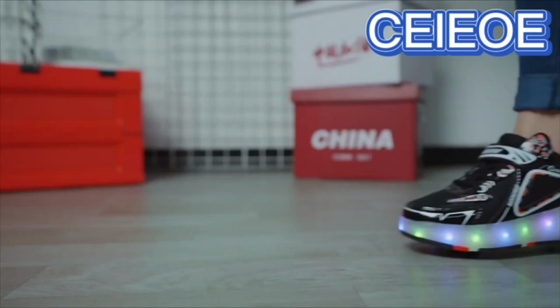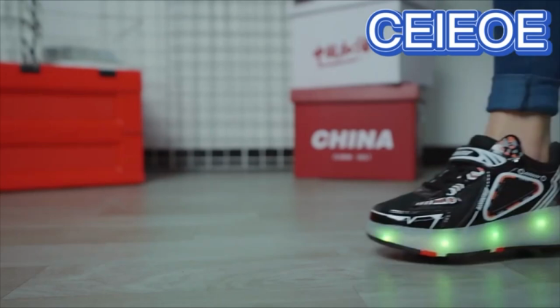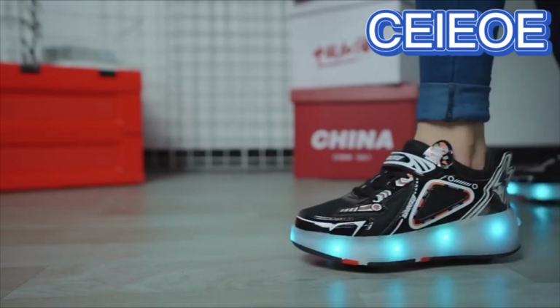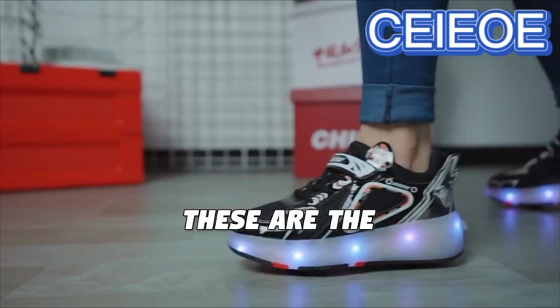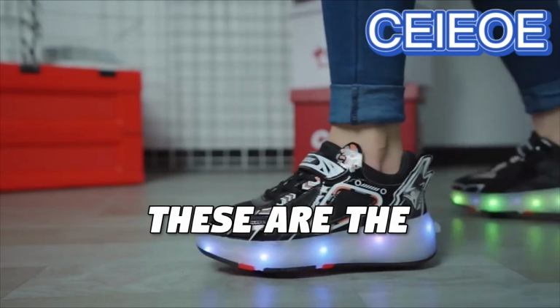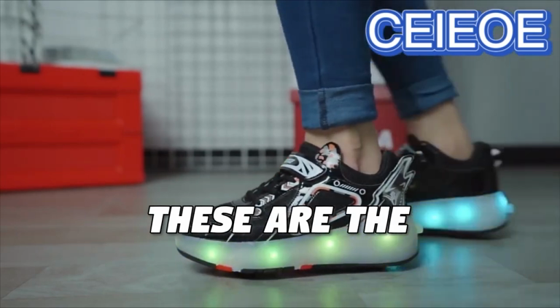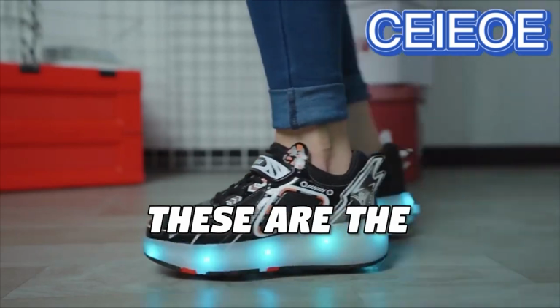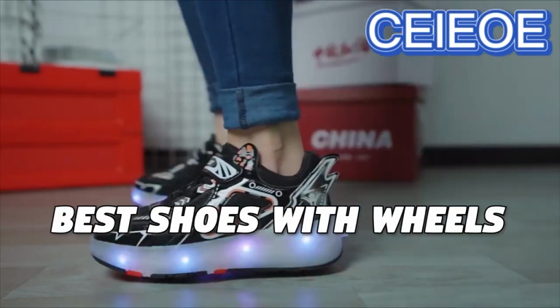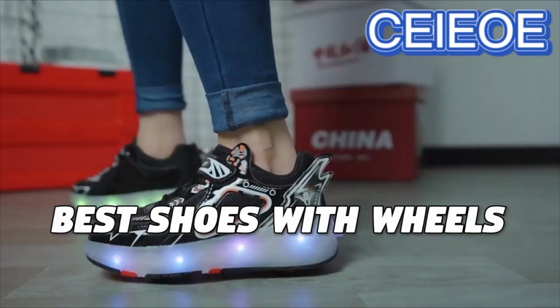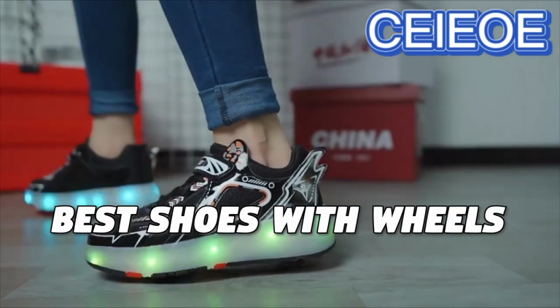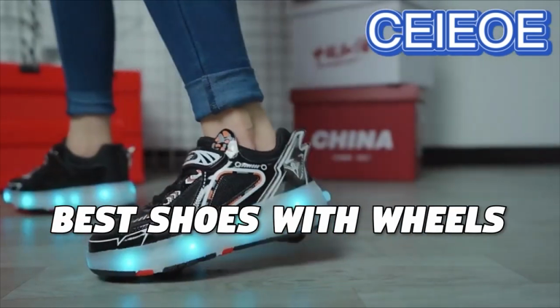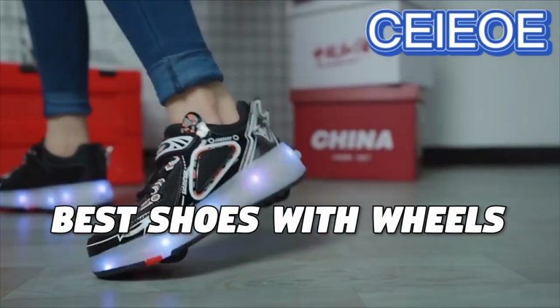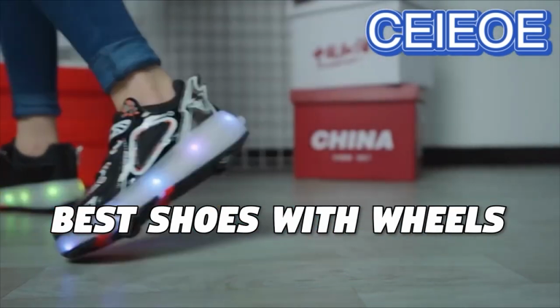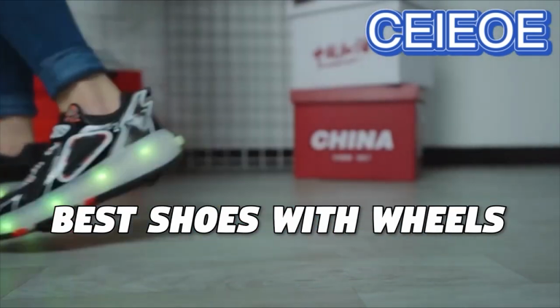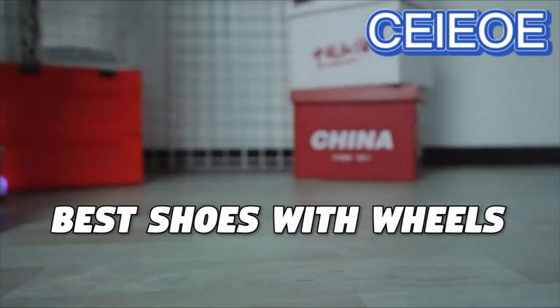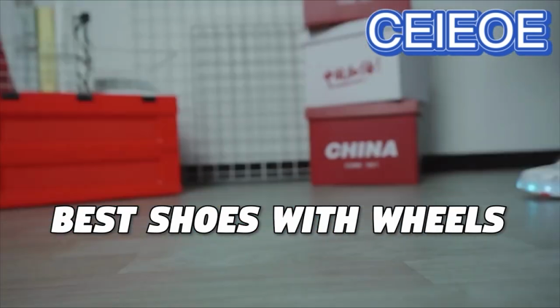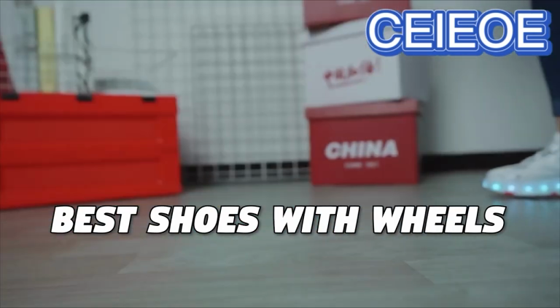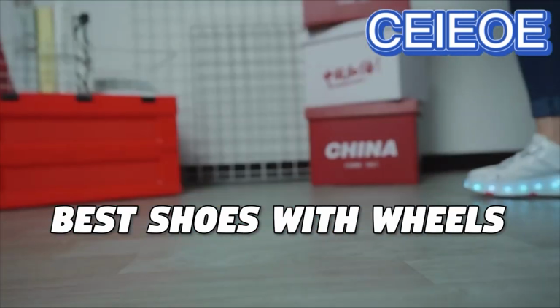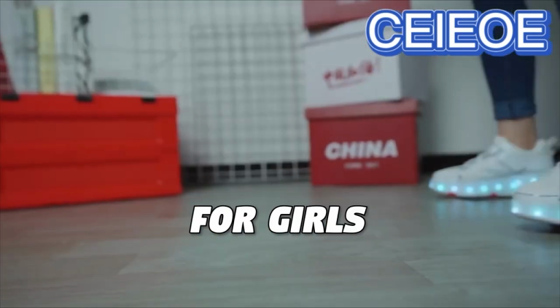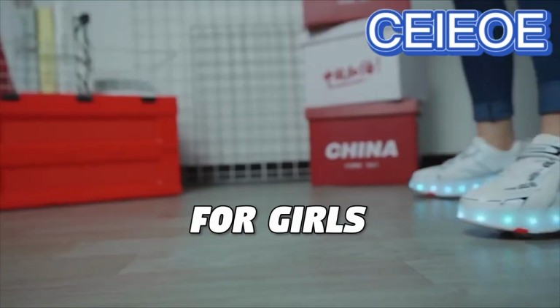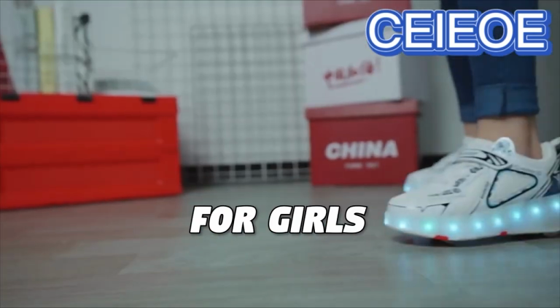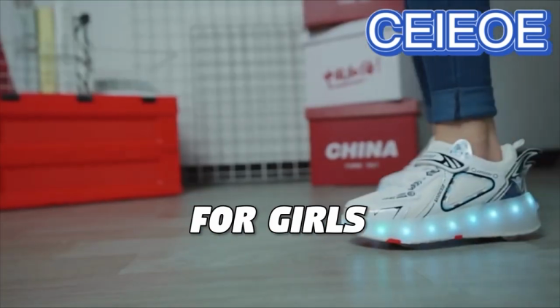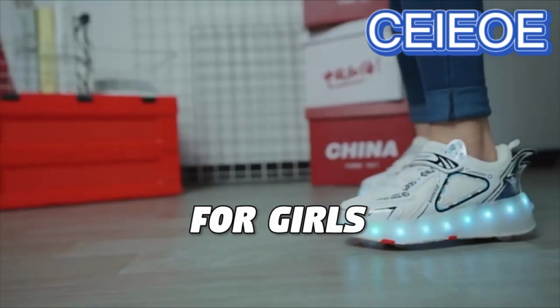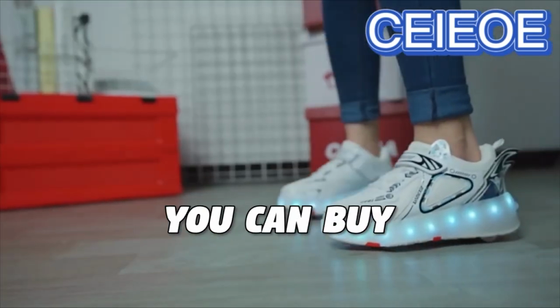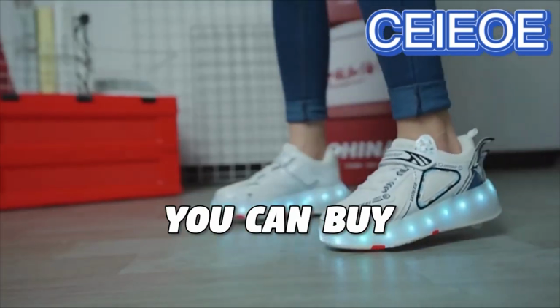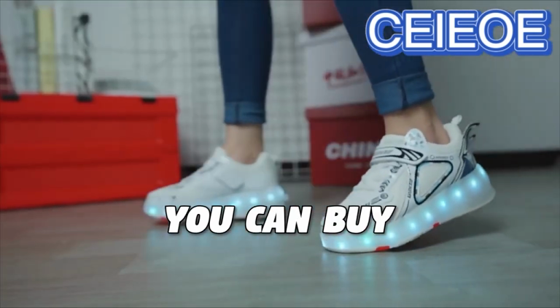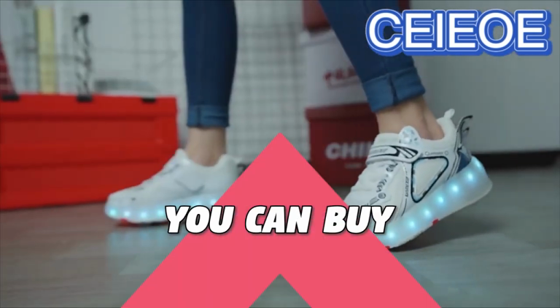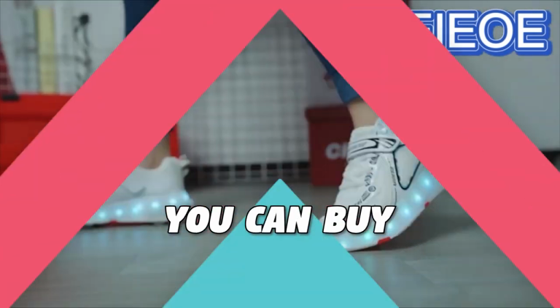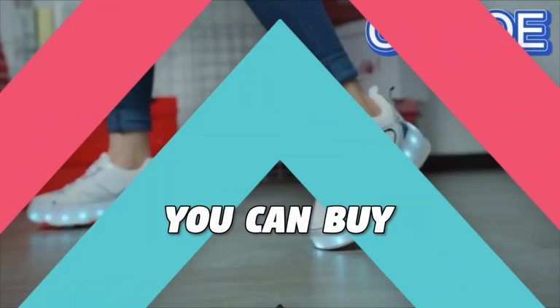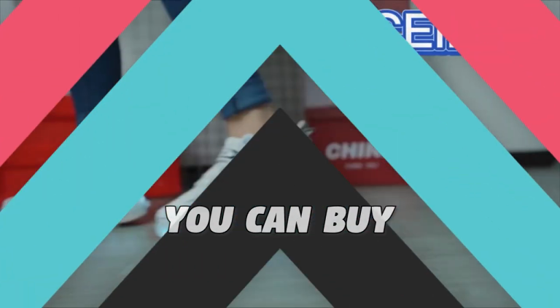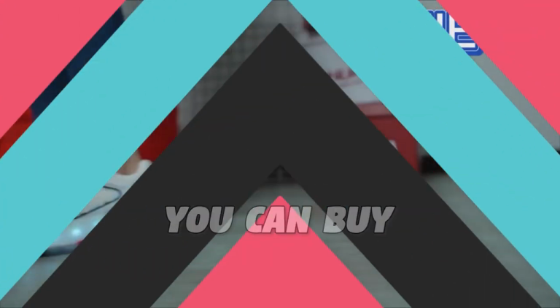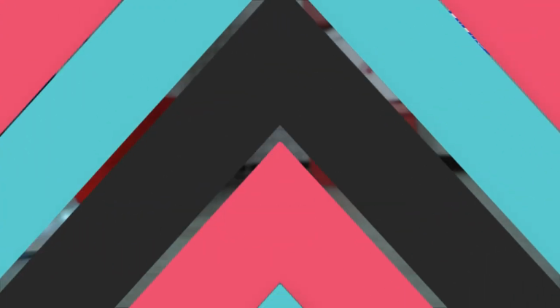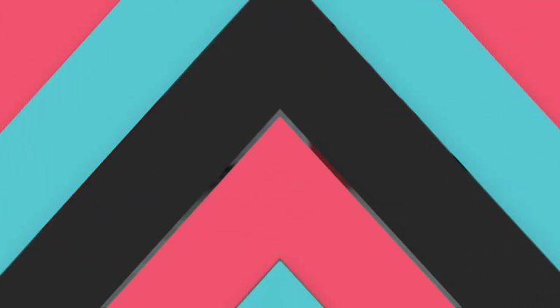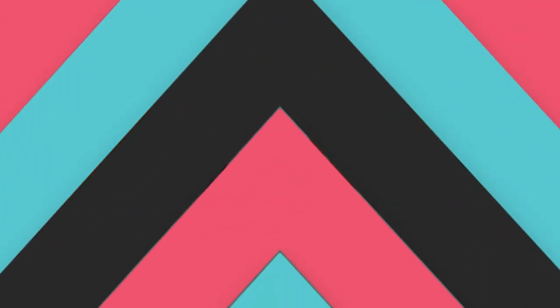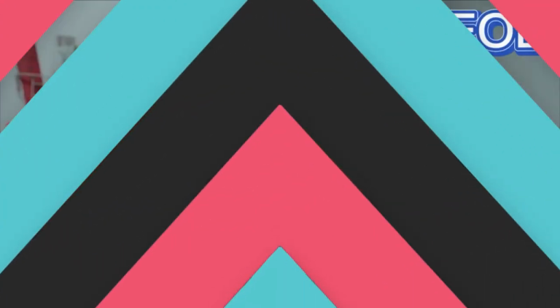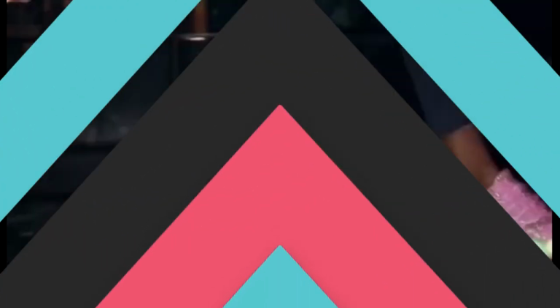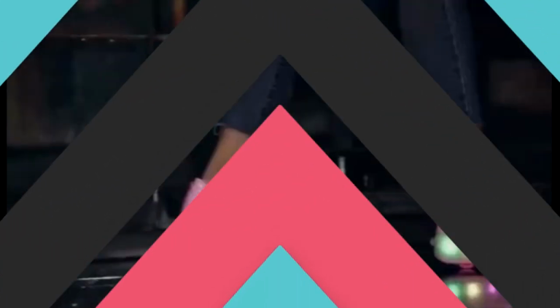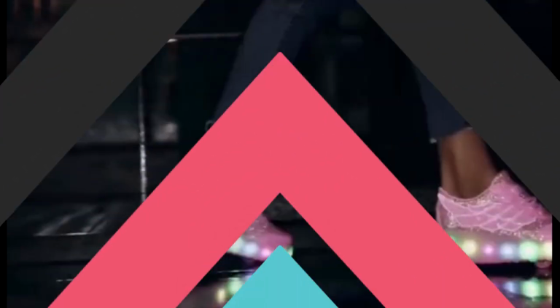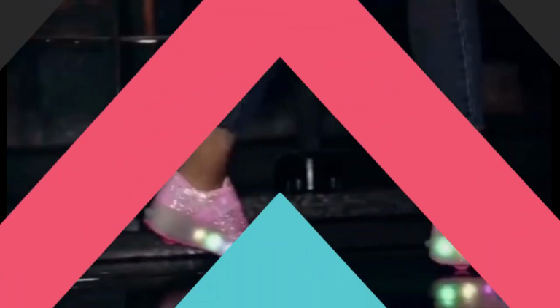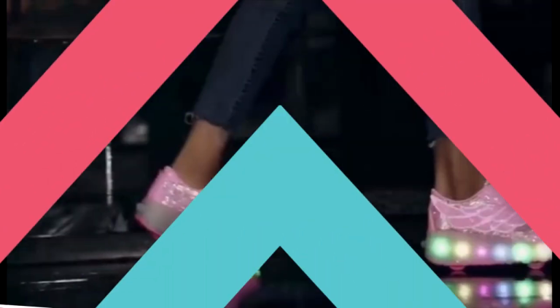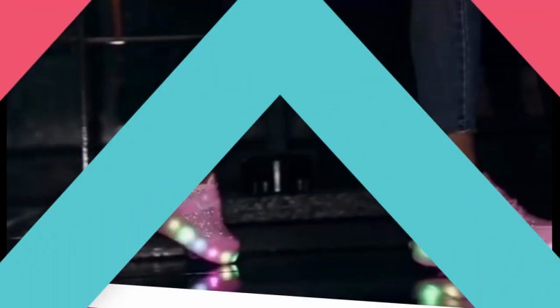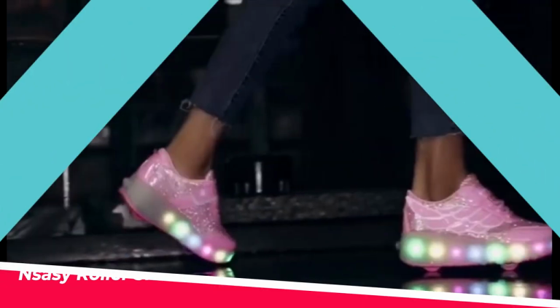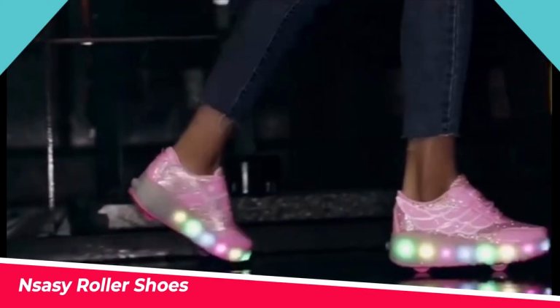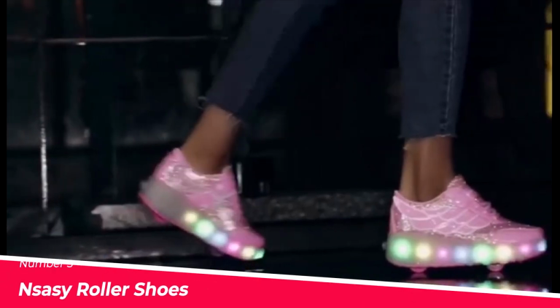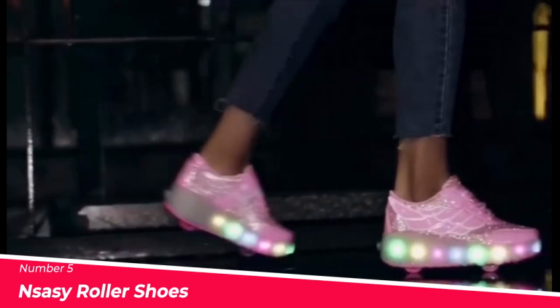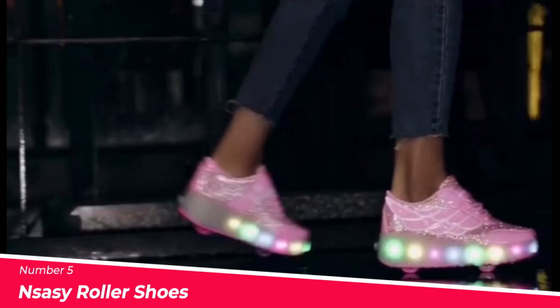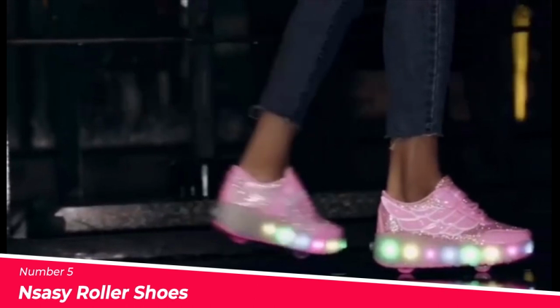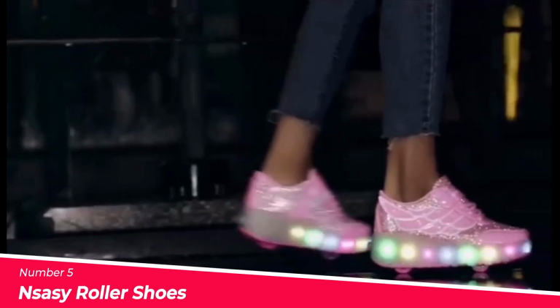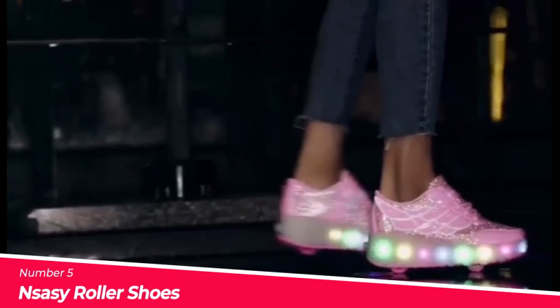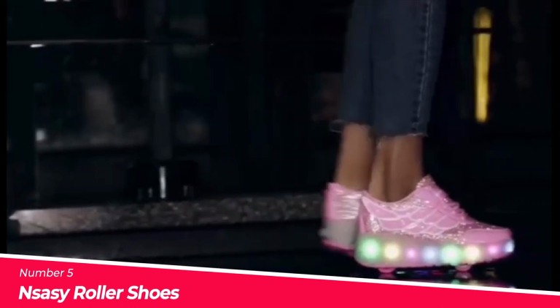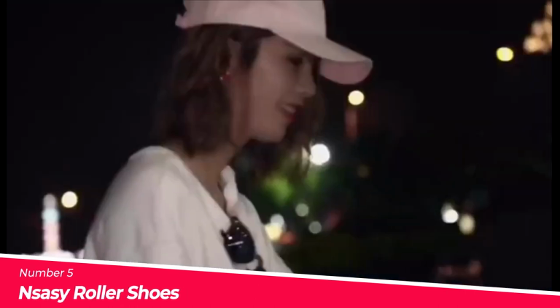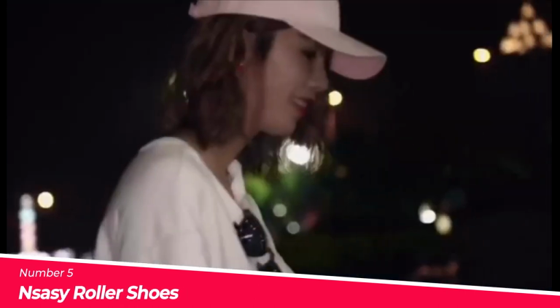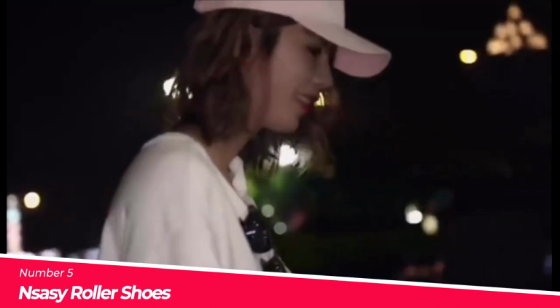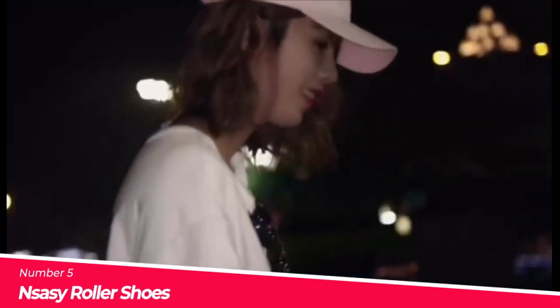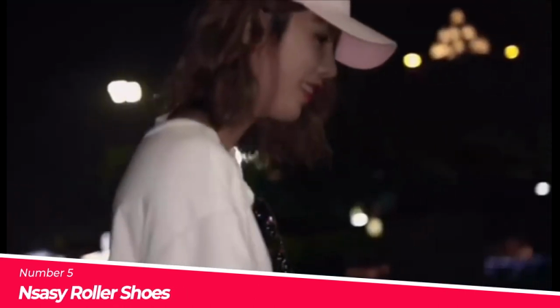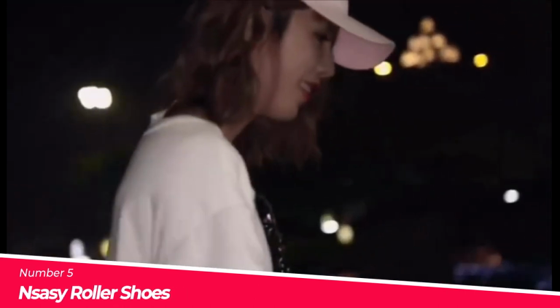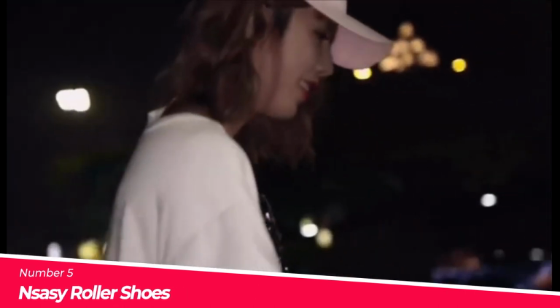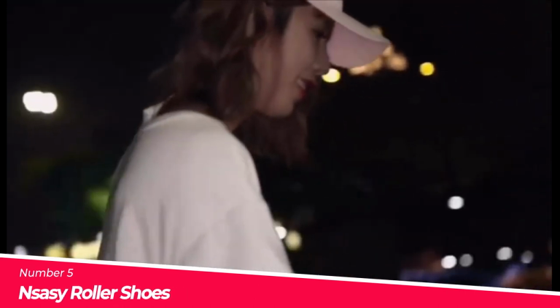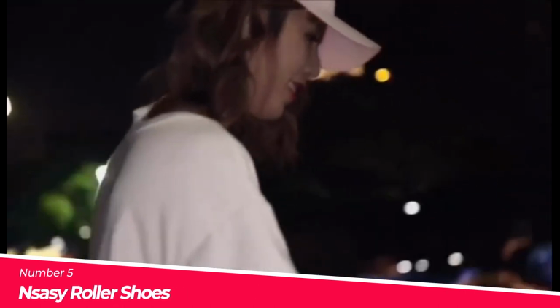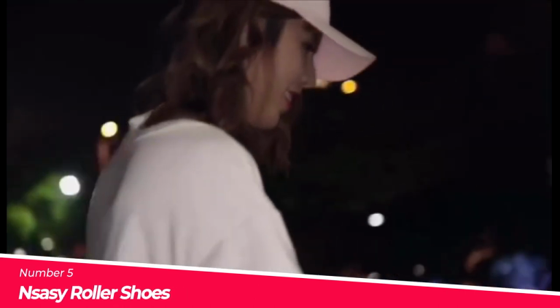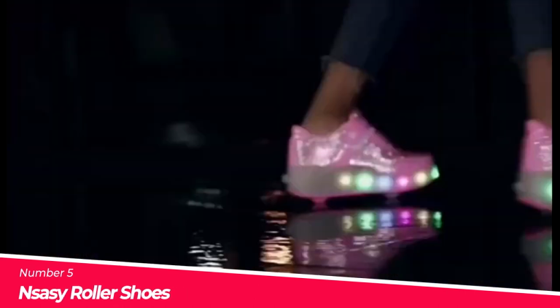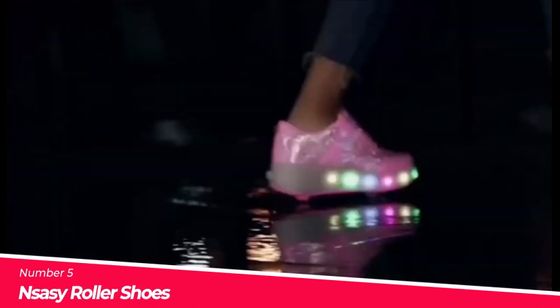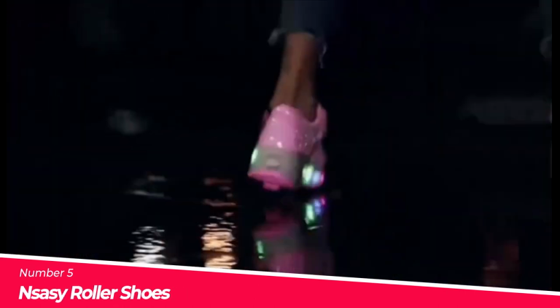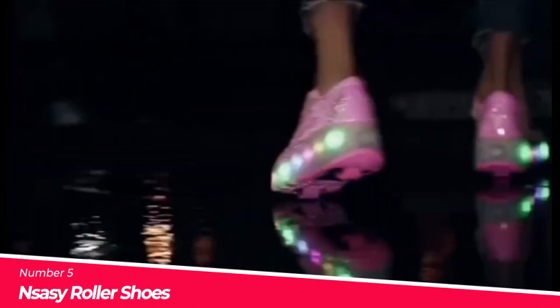These are the best shoes with wheels for girls you can buy. Number 5: The NSAZ Shoes with Wheels.